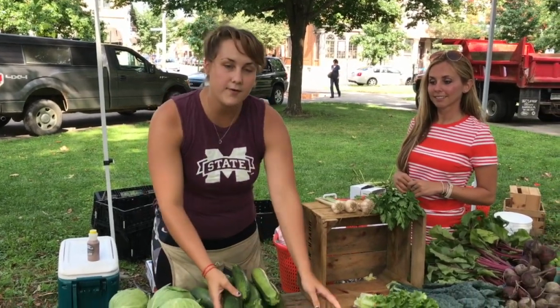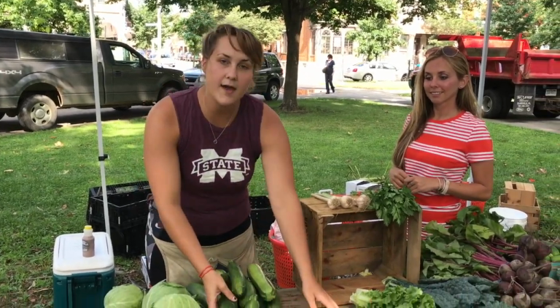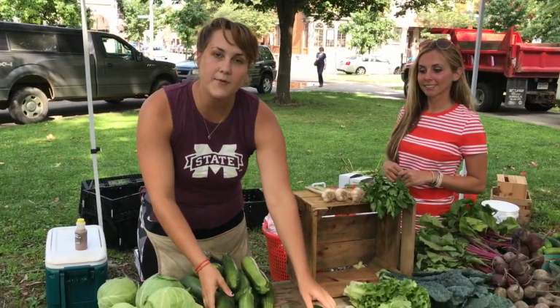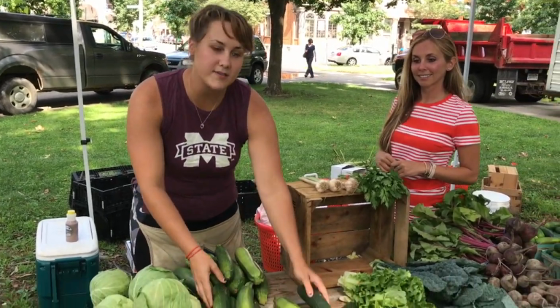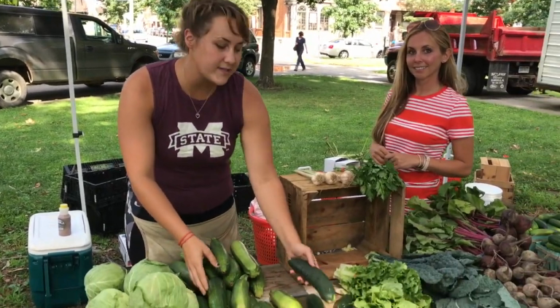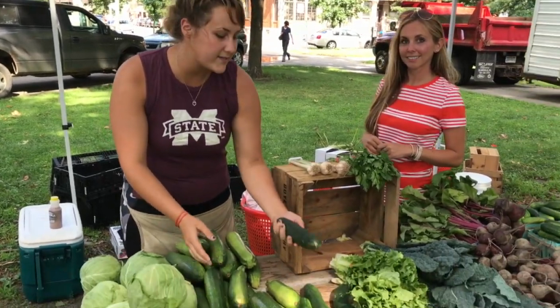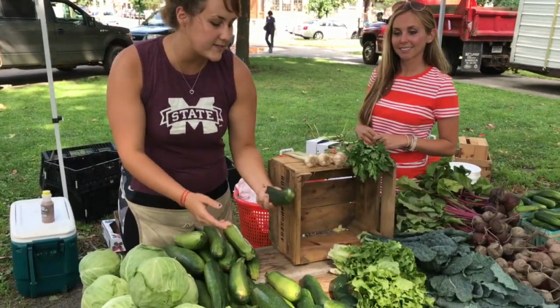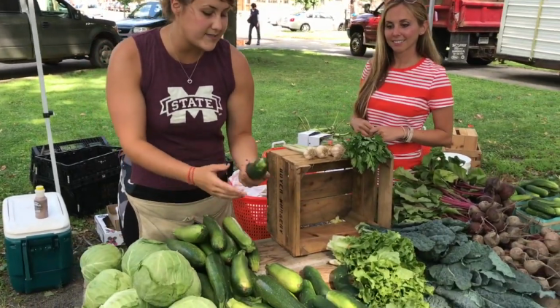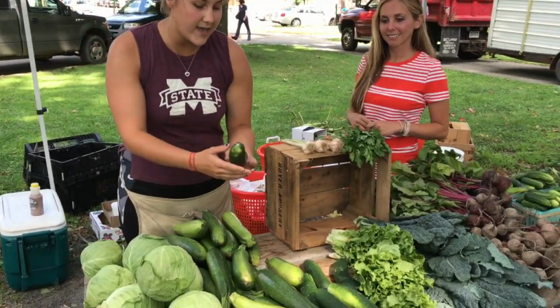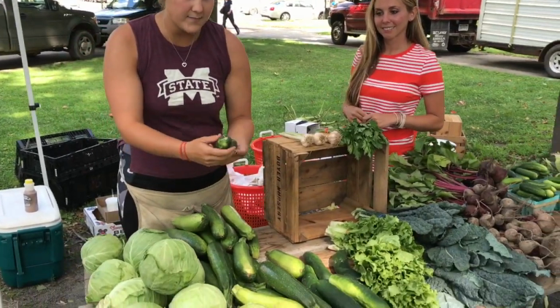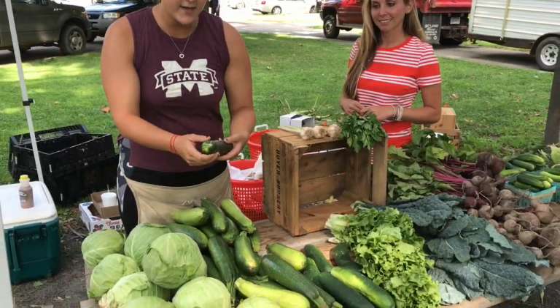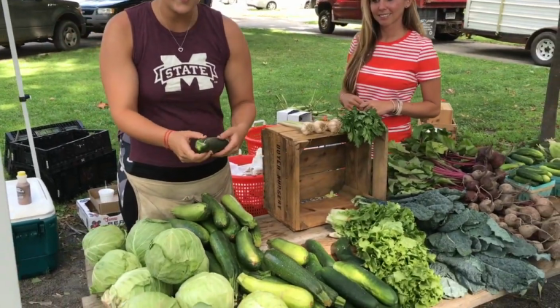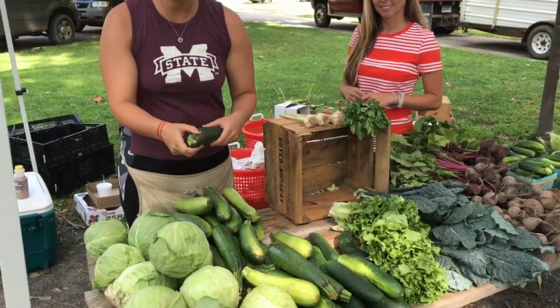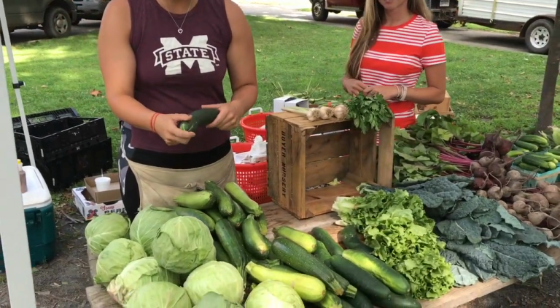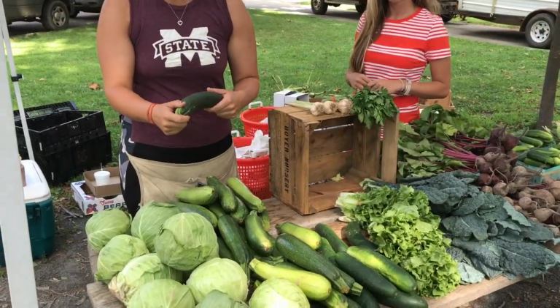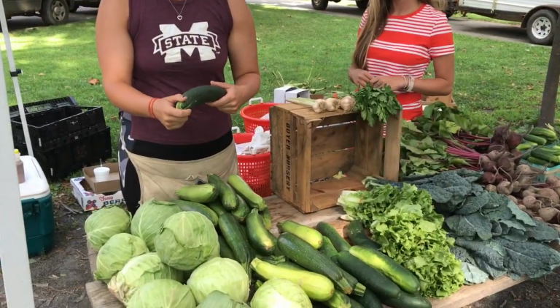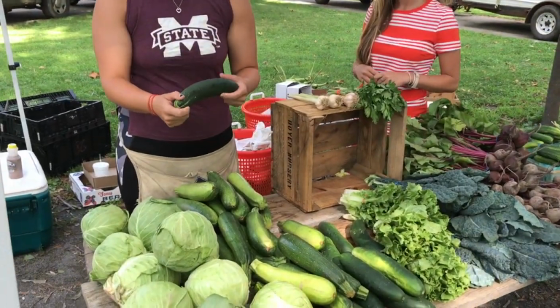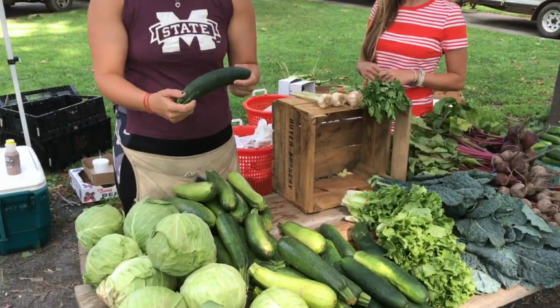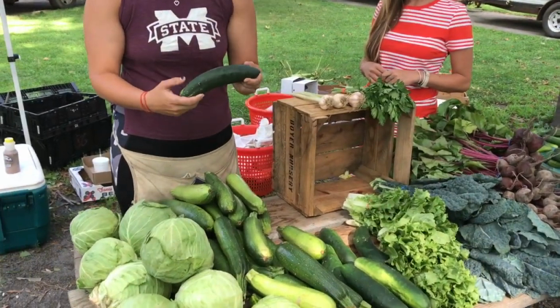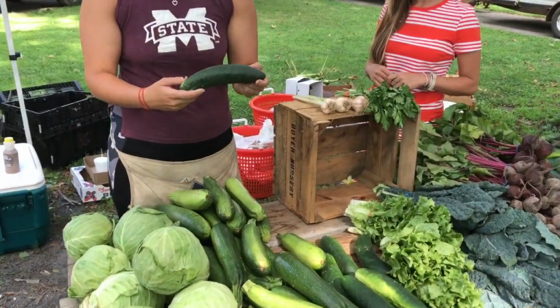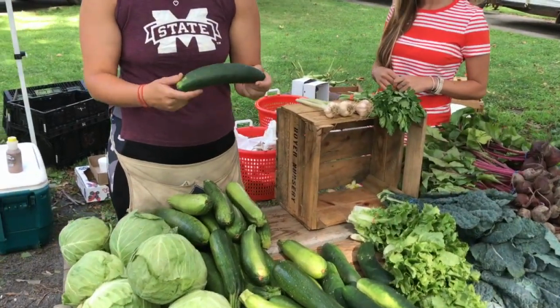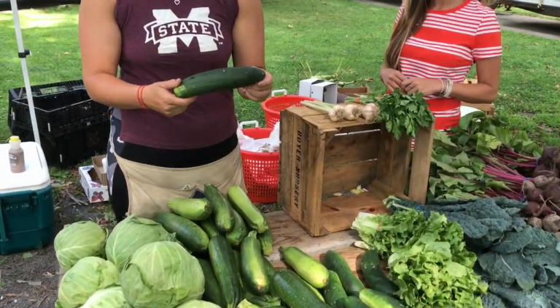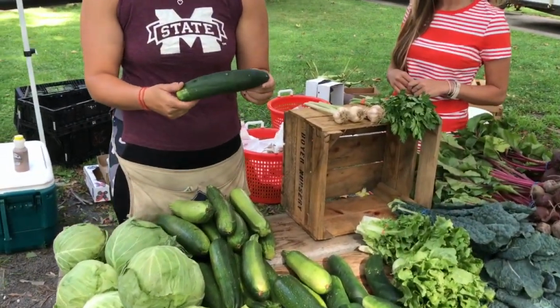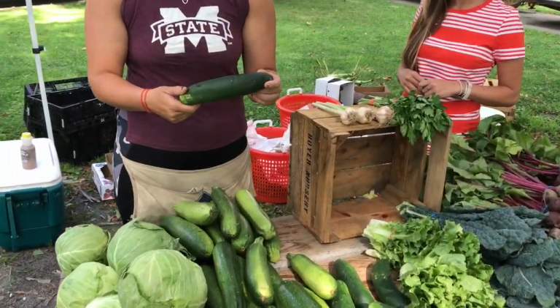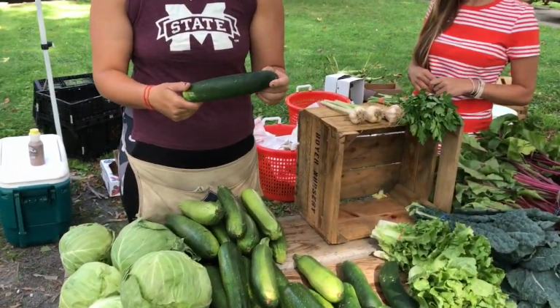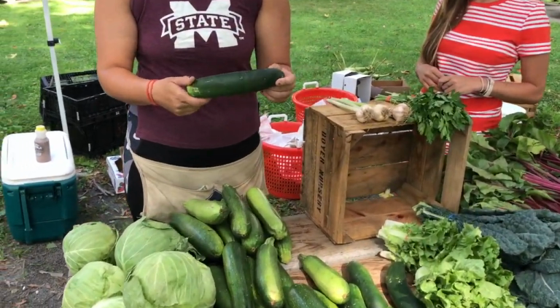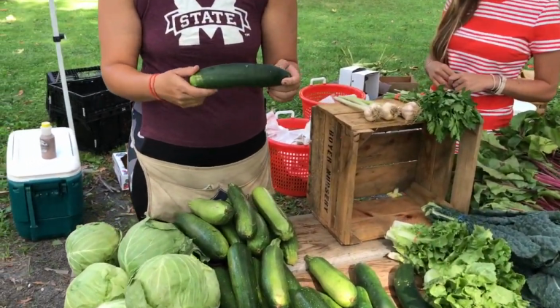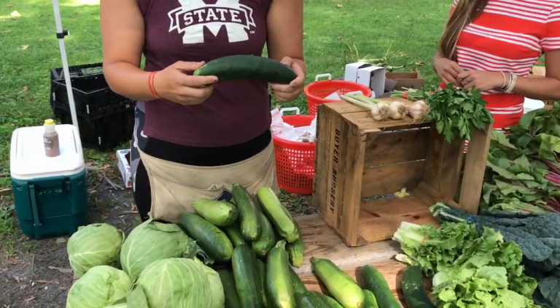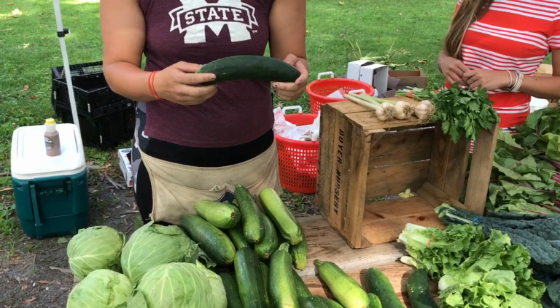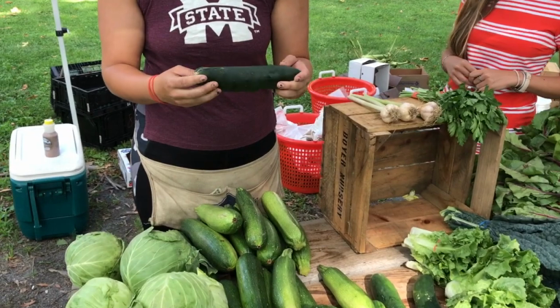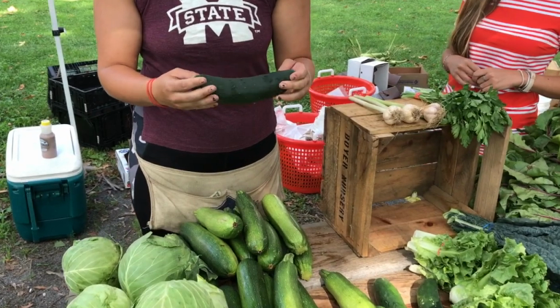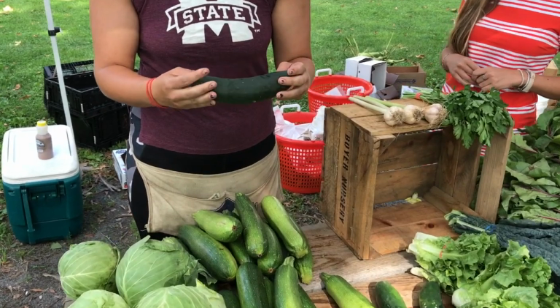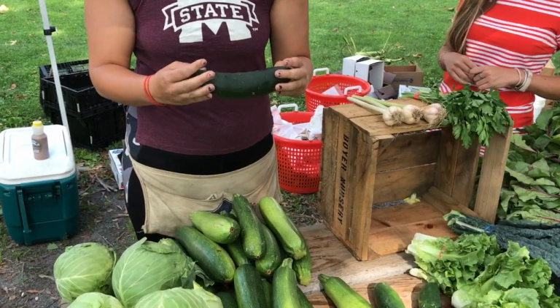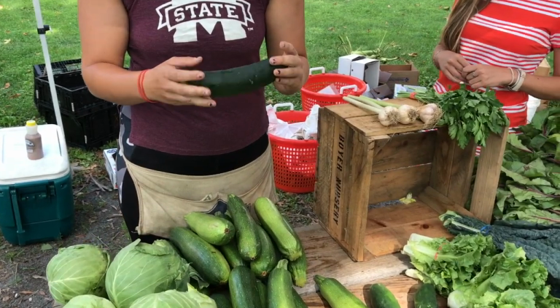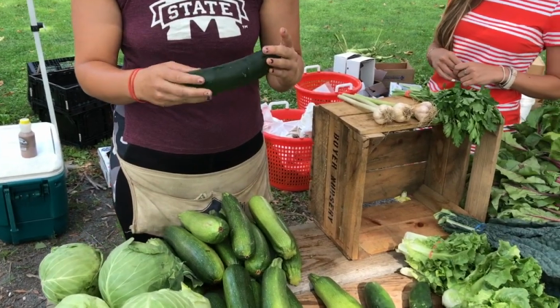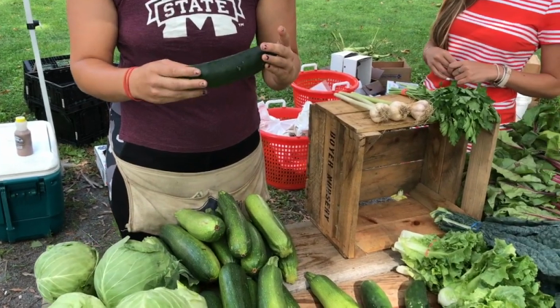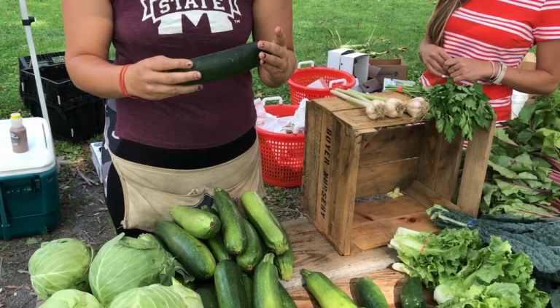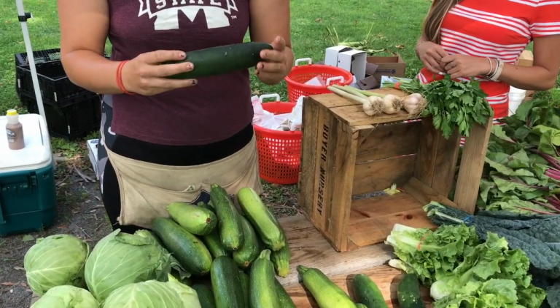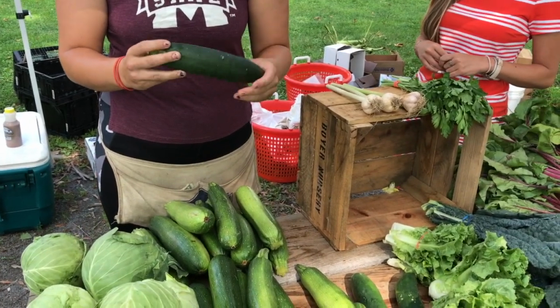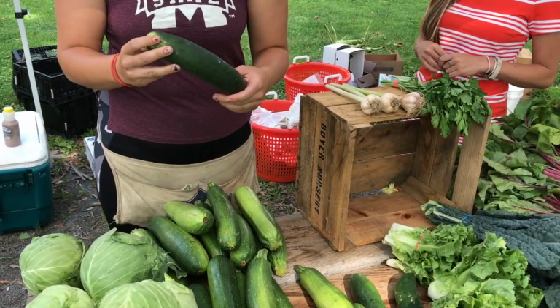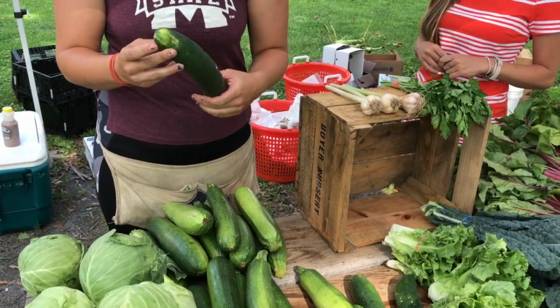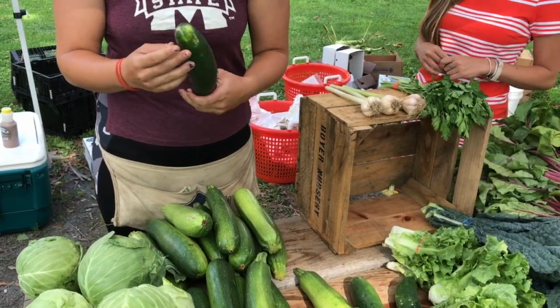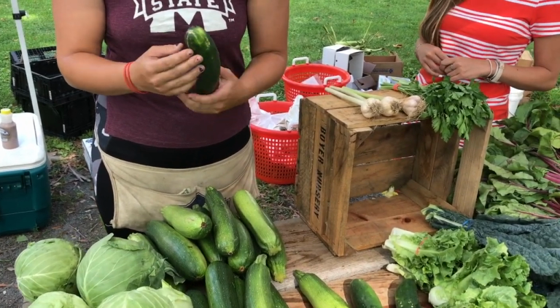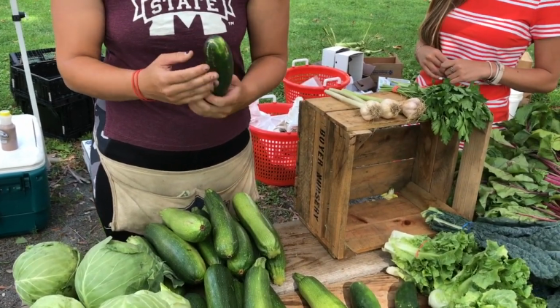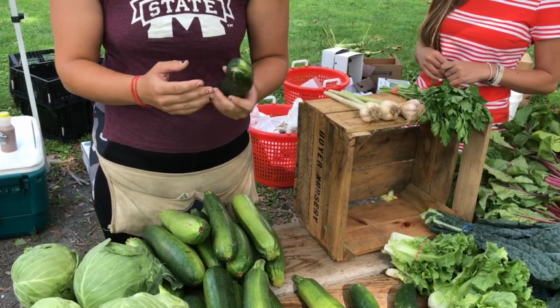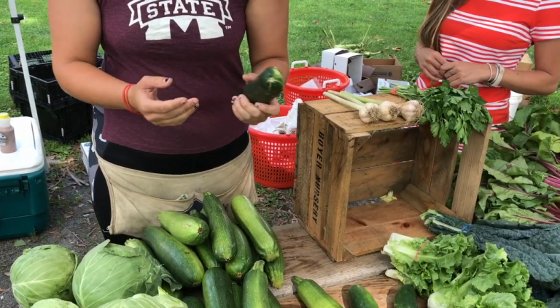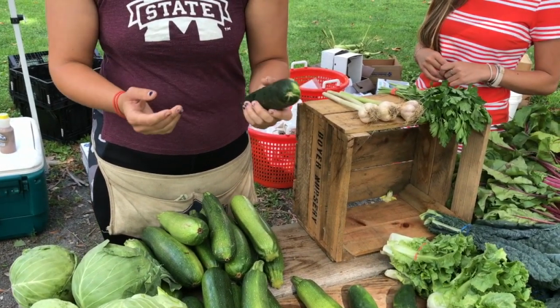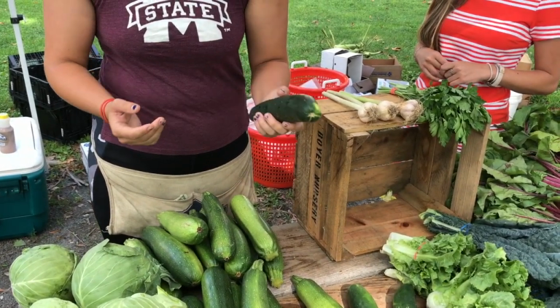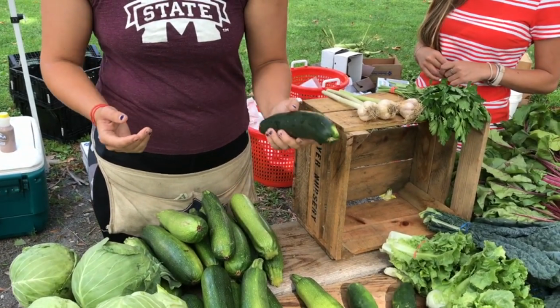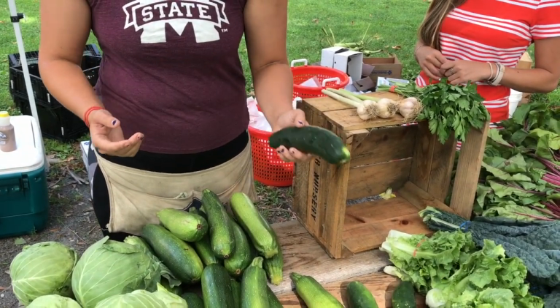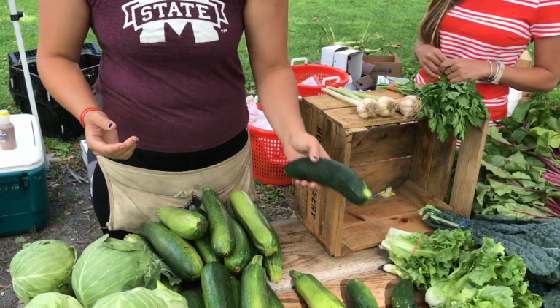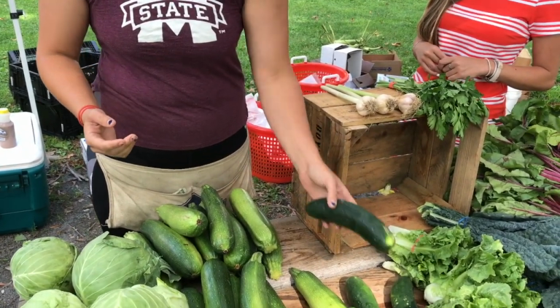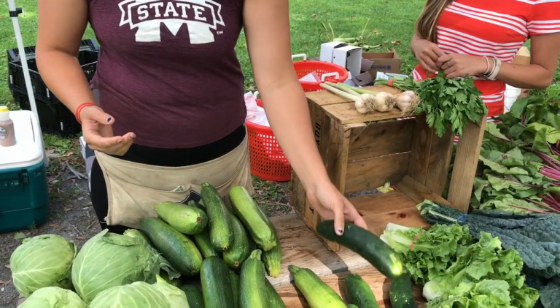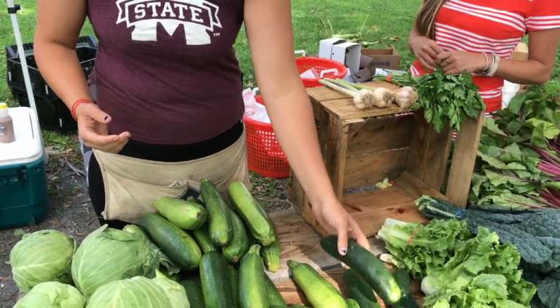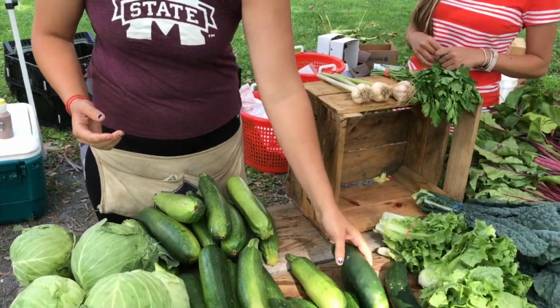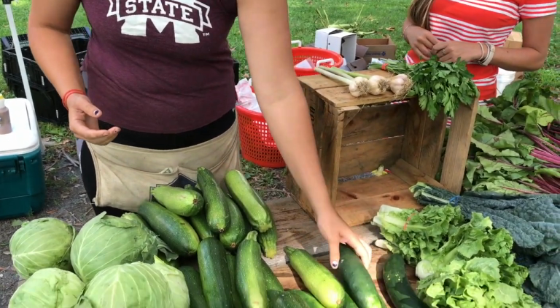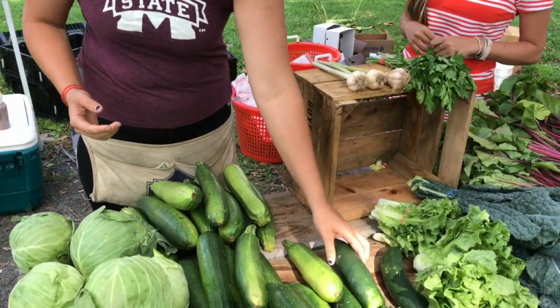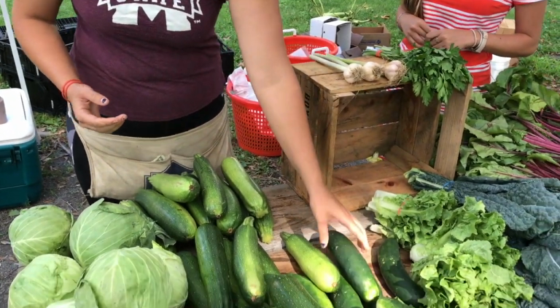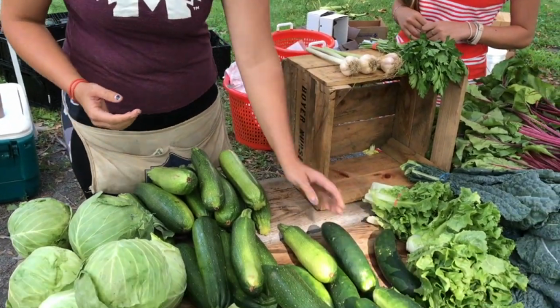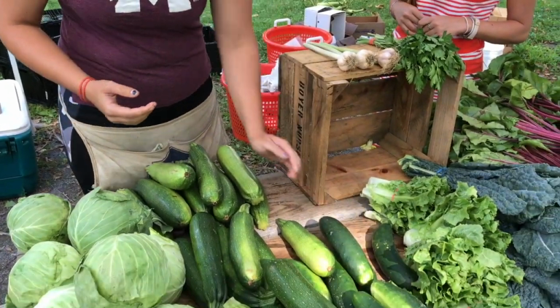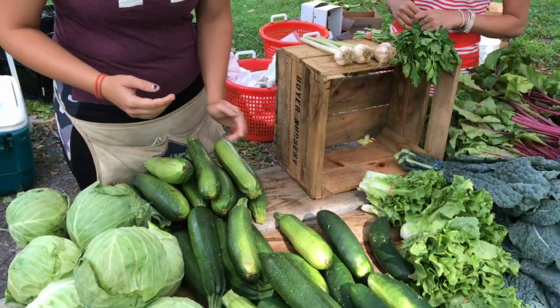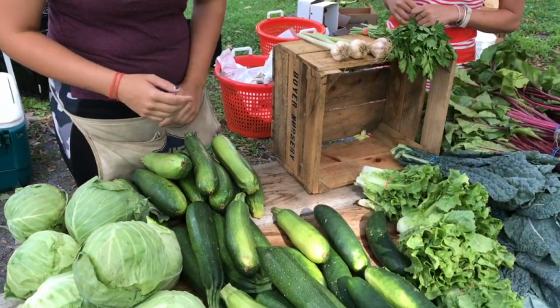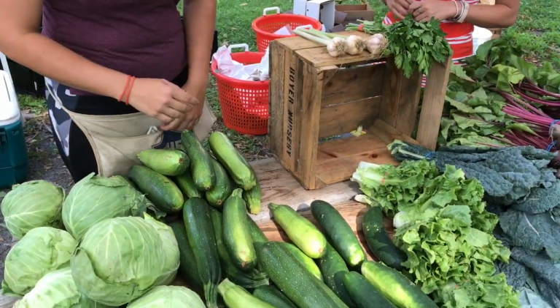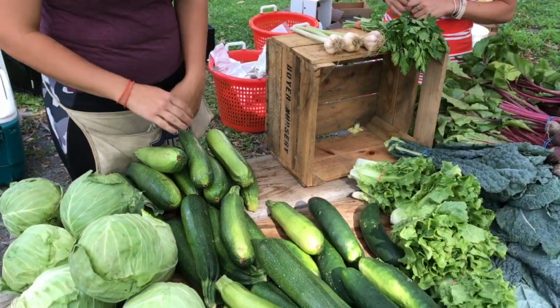Cucumbers are the same deal. You want whatever is the firmest, and shape and color do not actually matter for those.